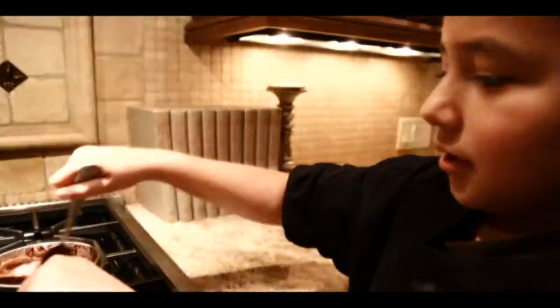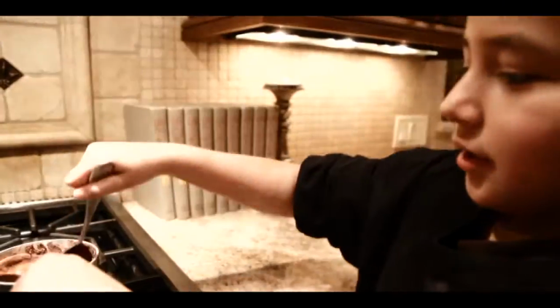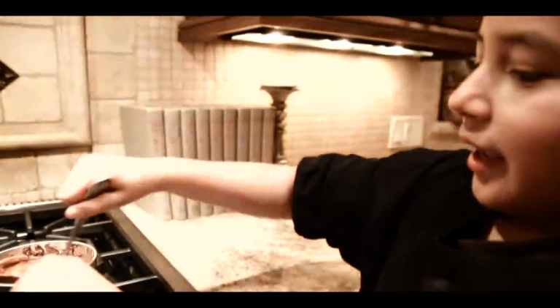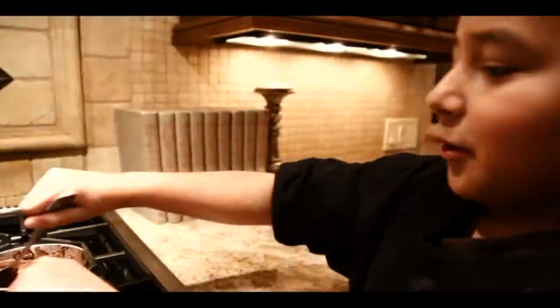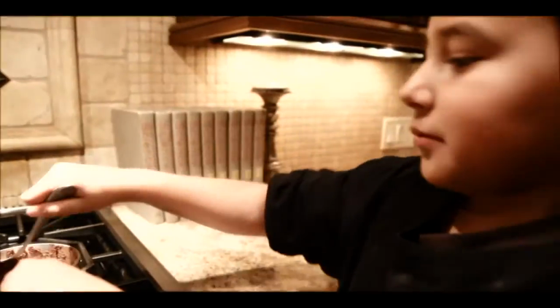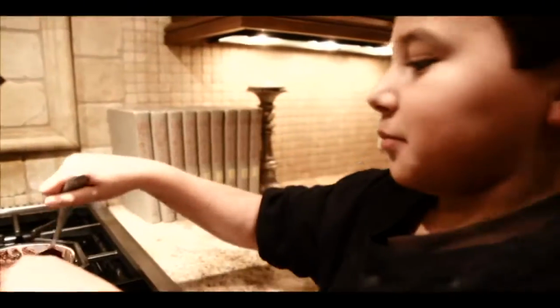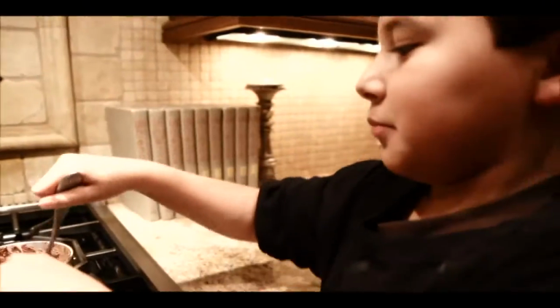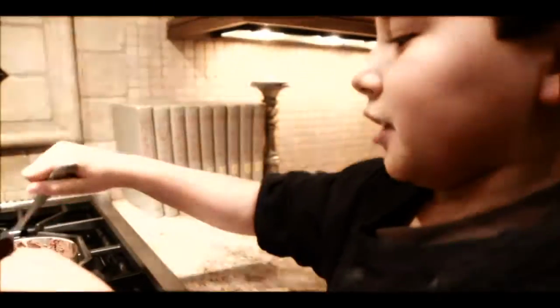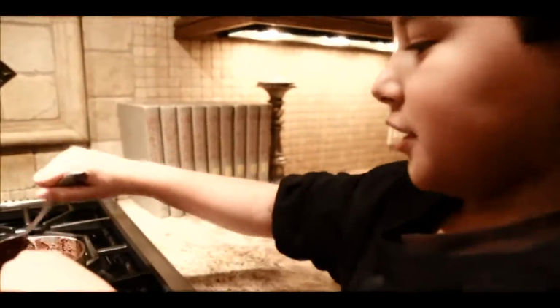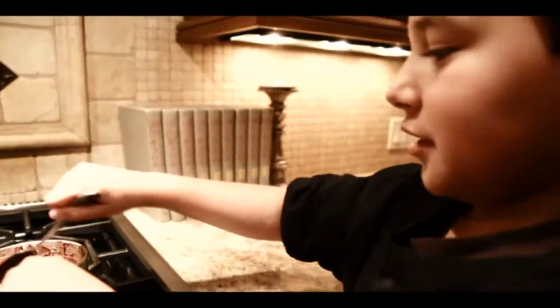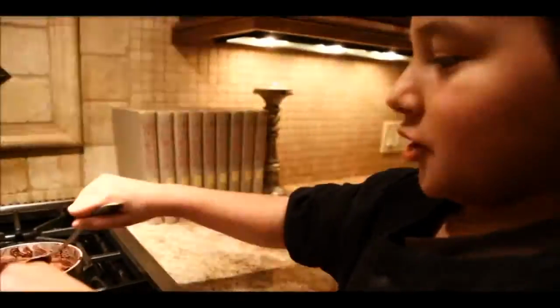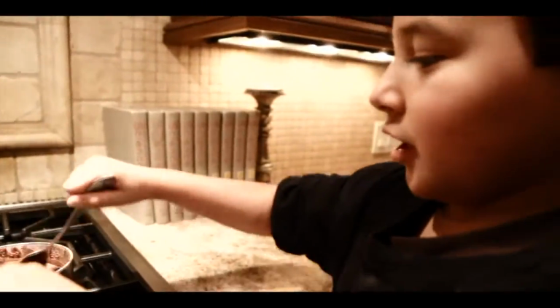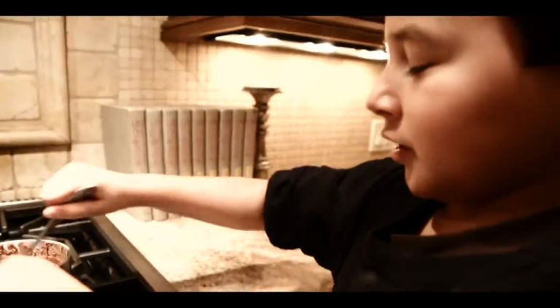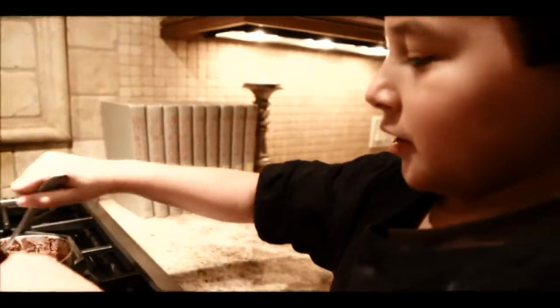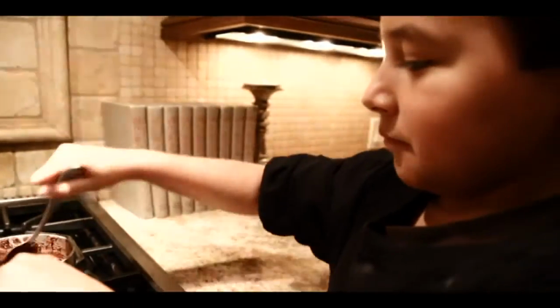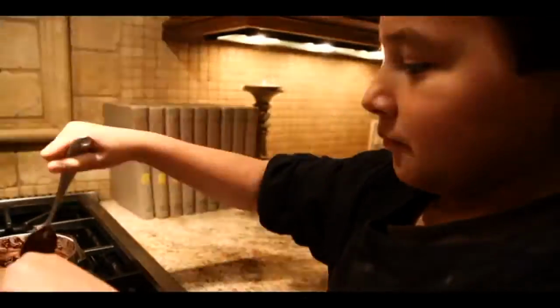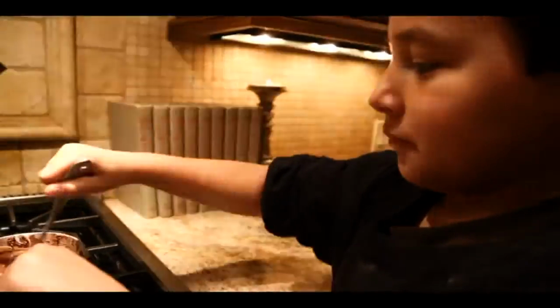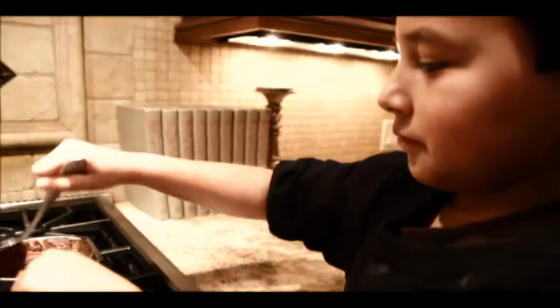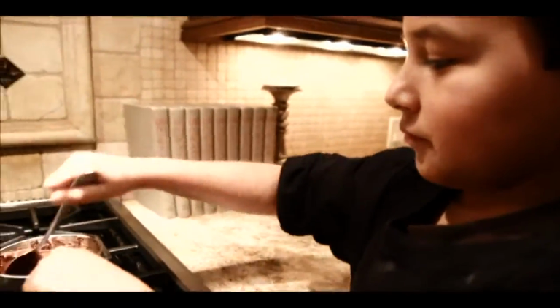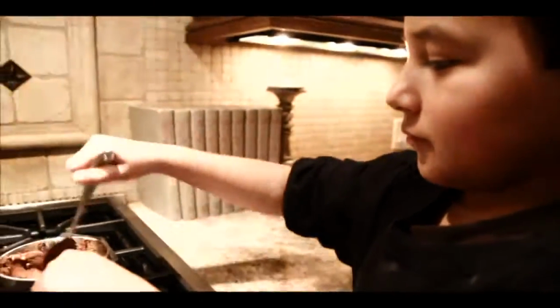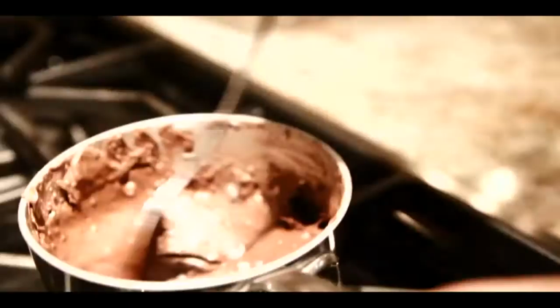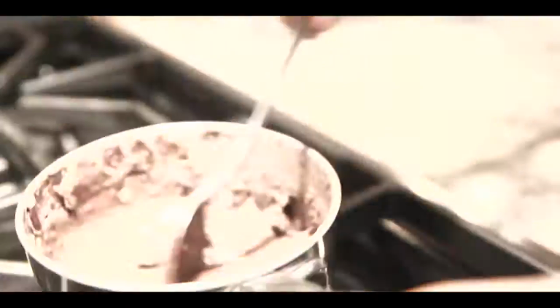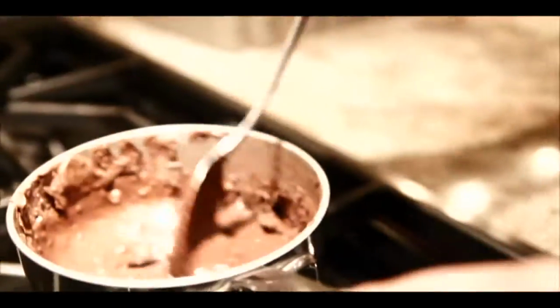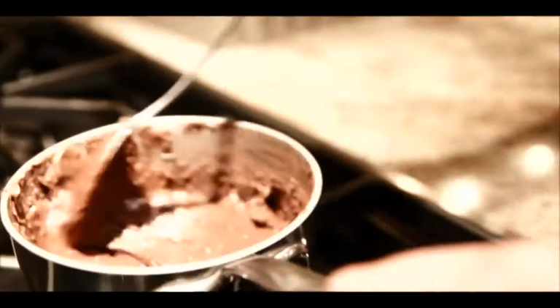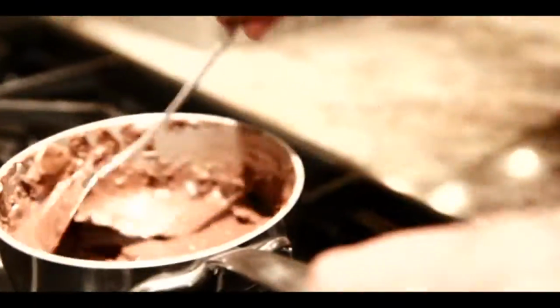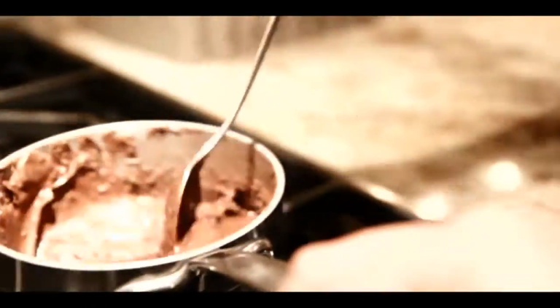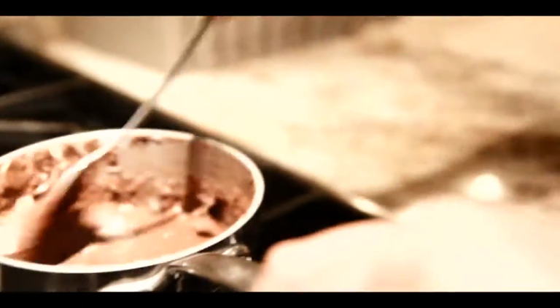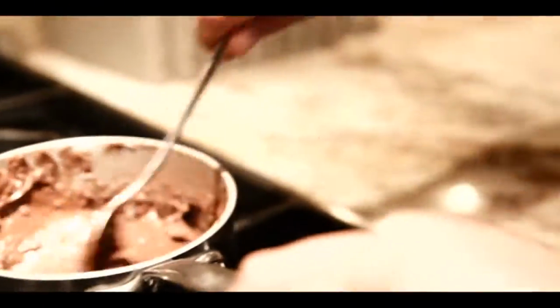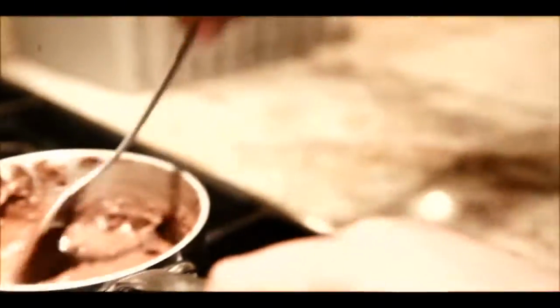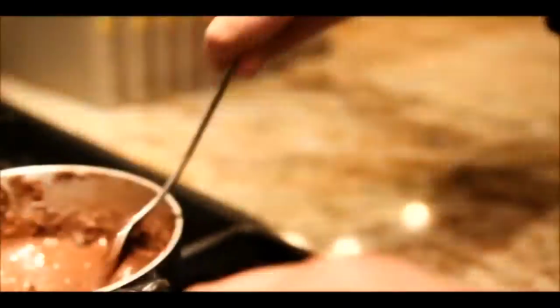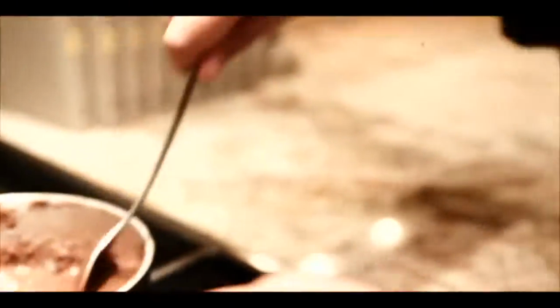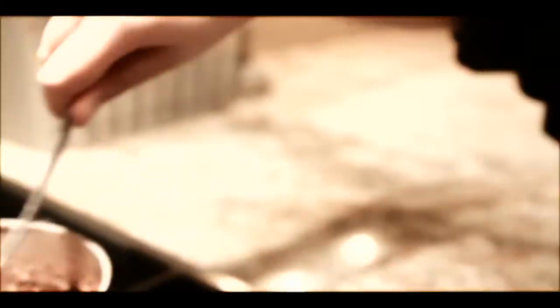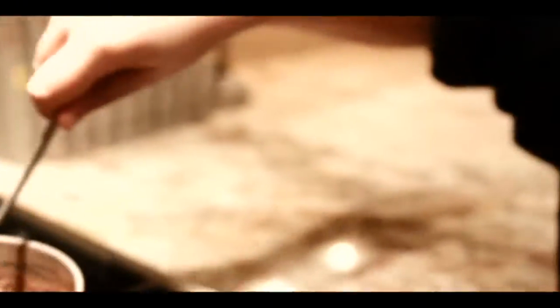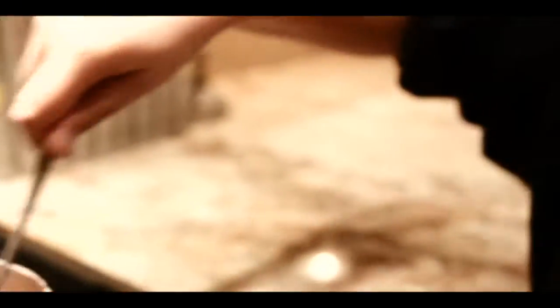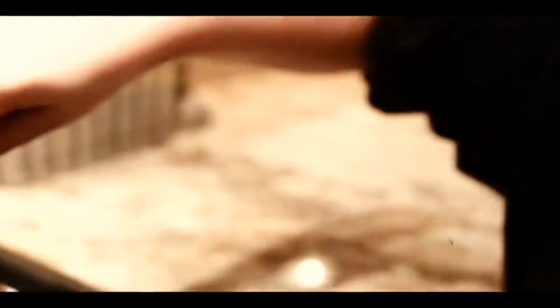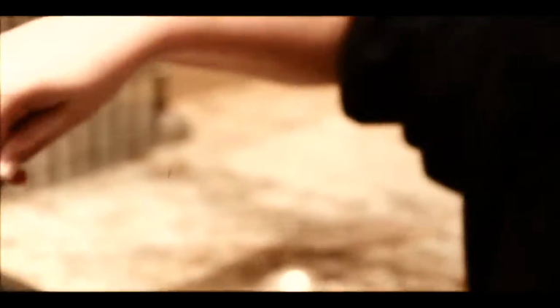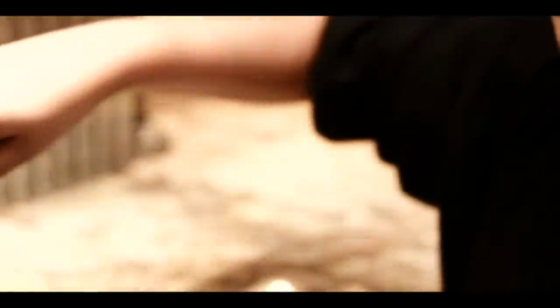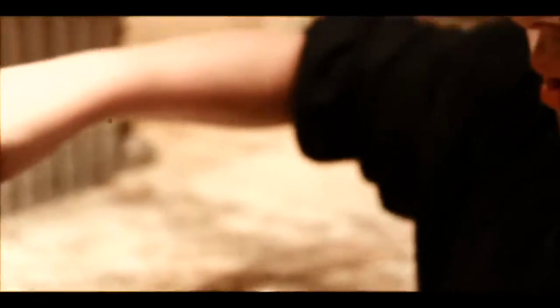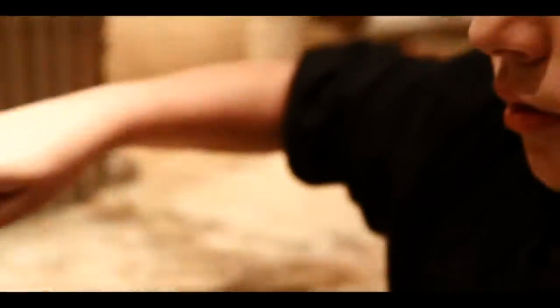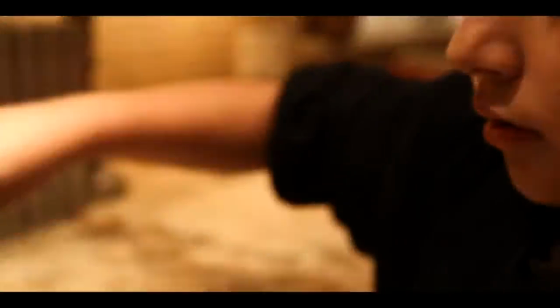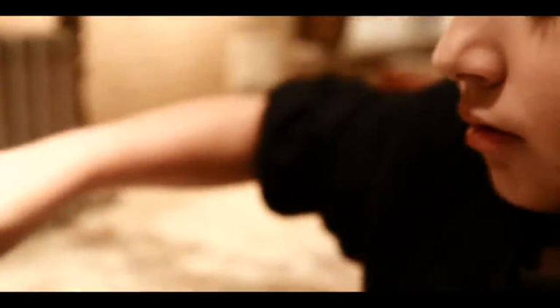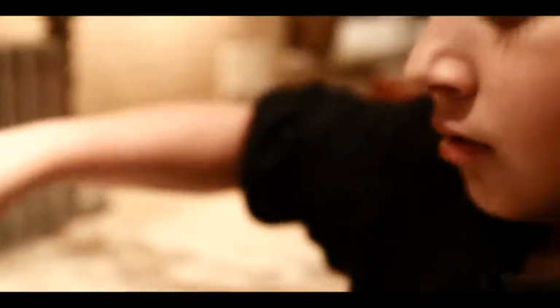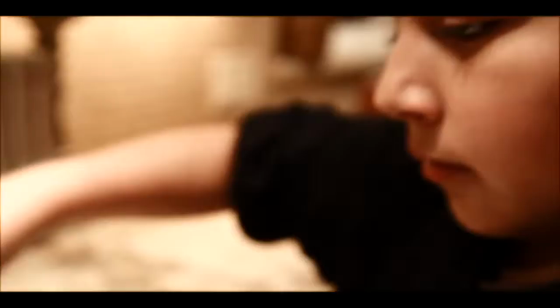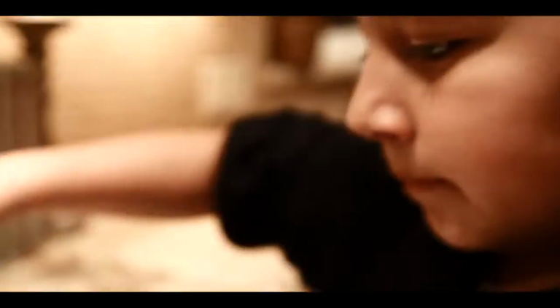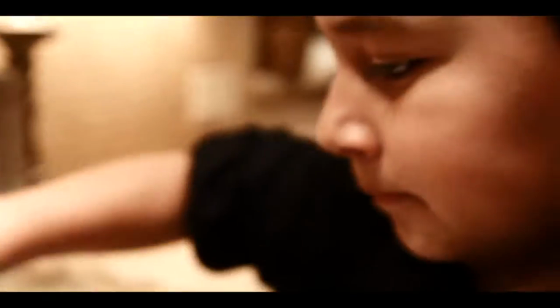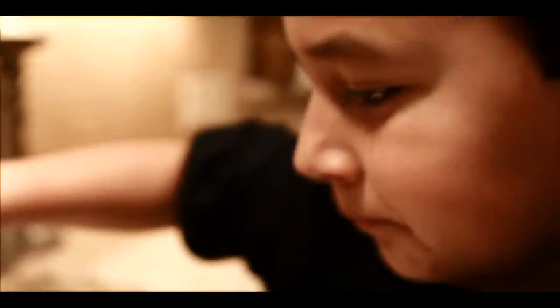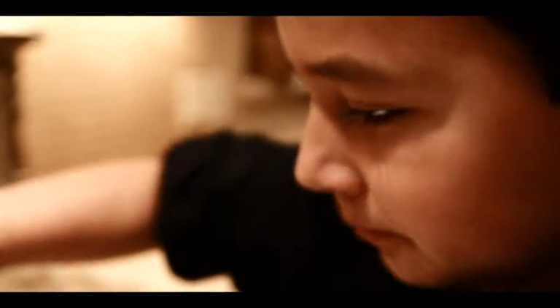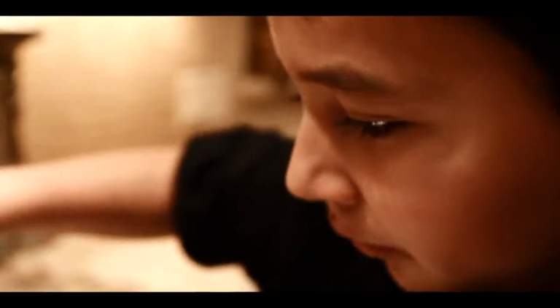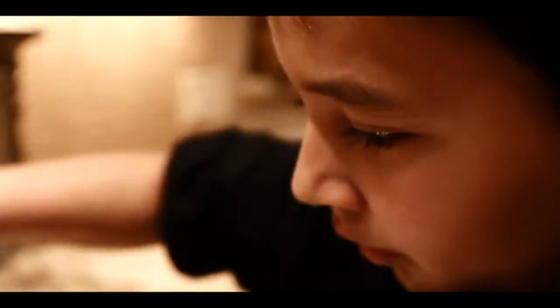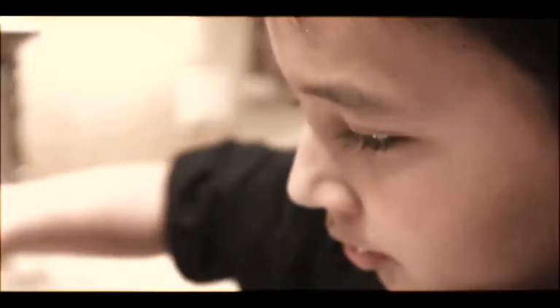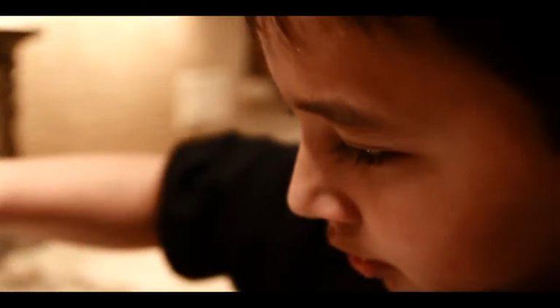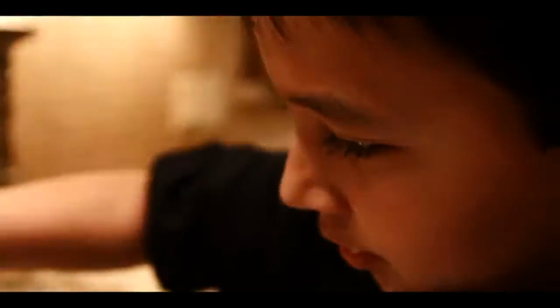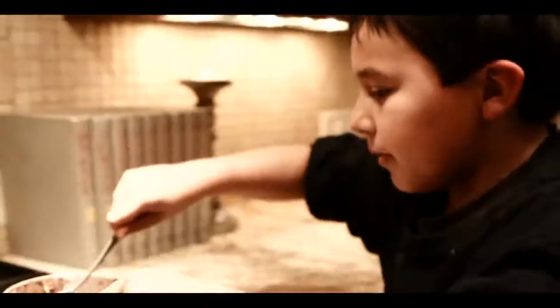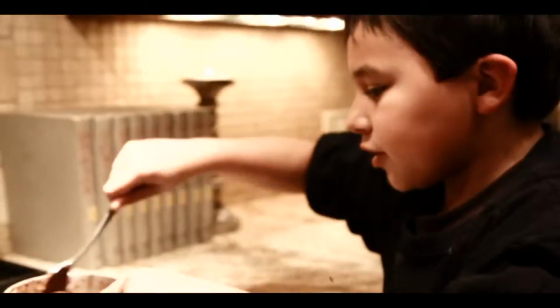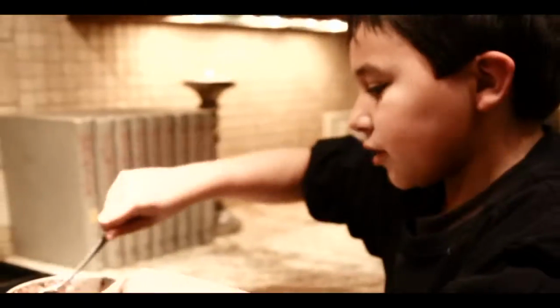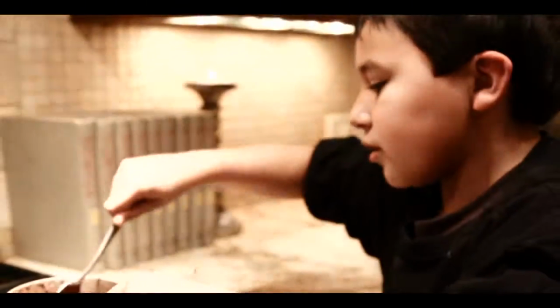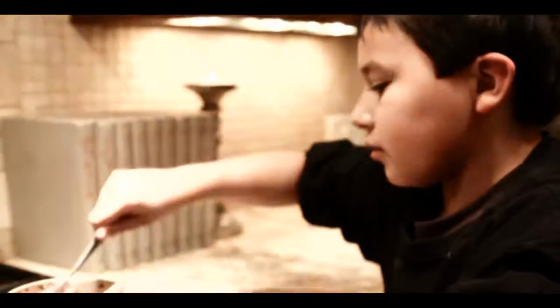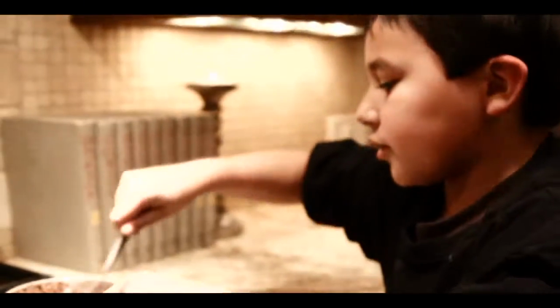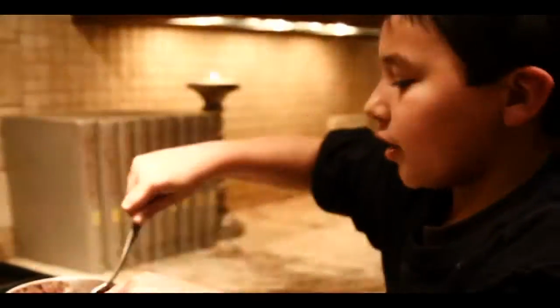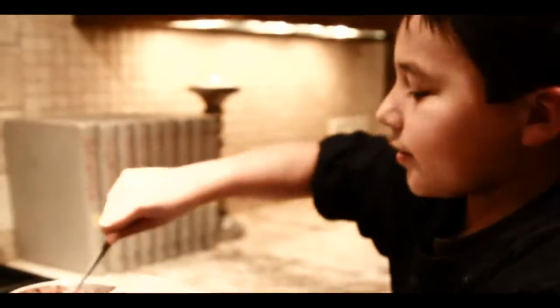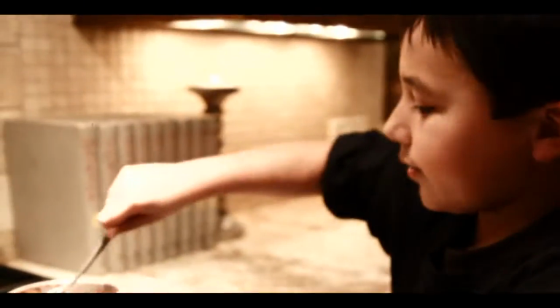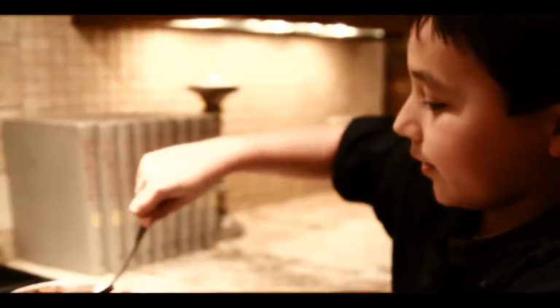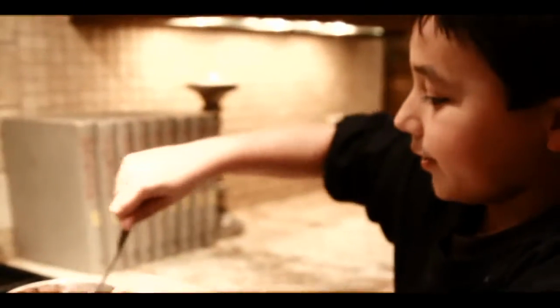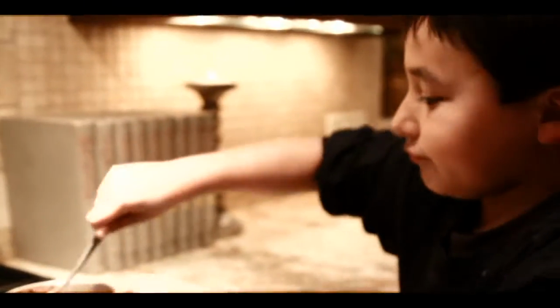Now I'm melting the chocolate — make sure there are no chunks in it.